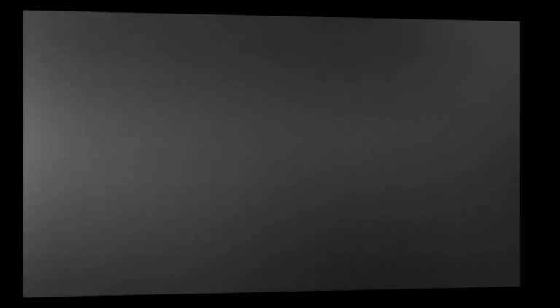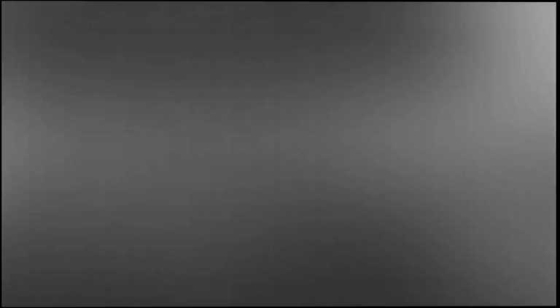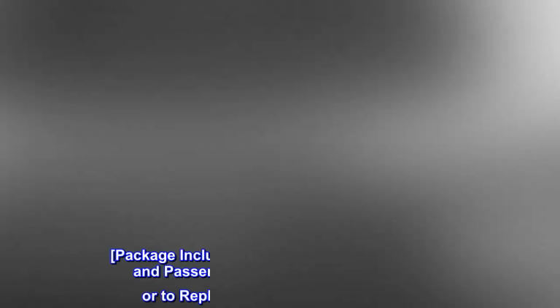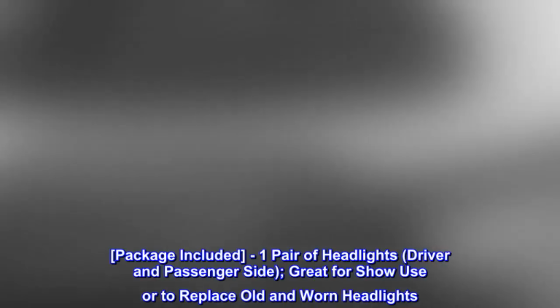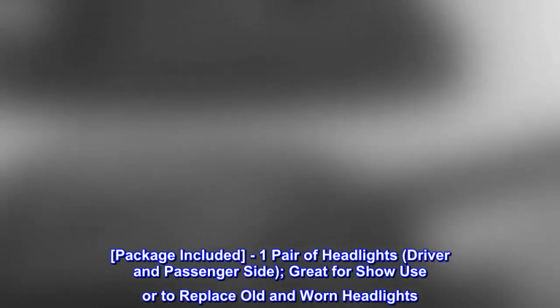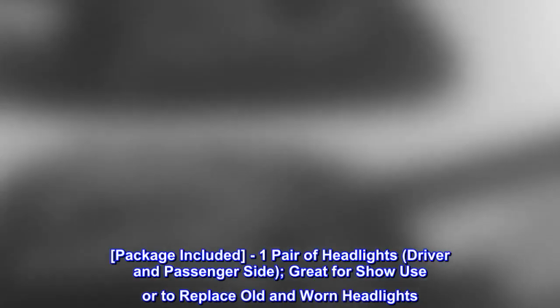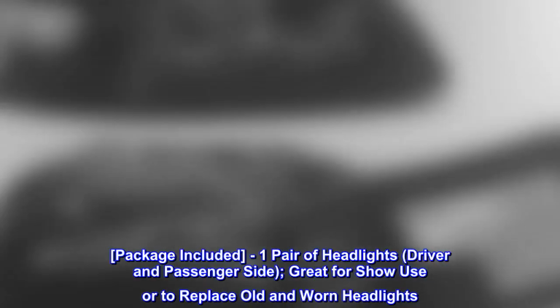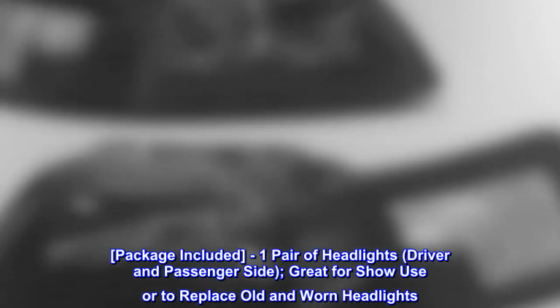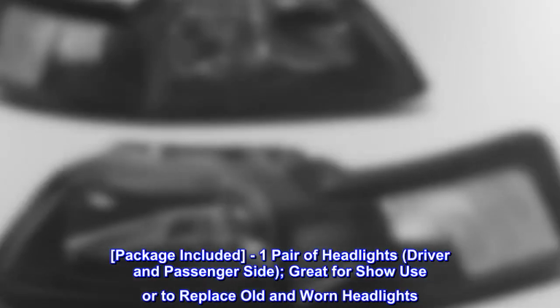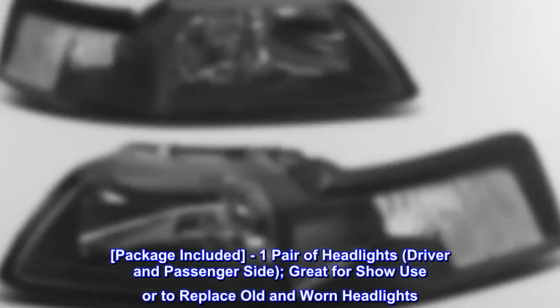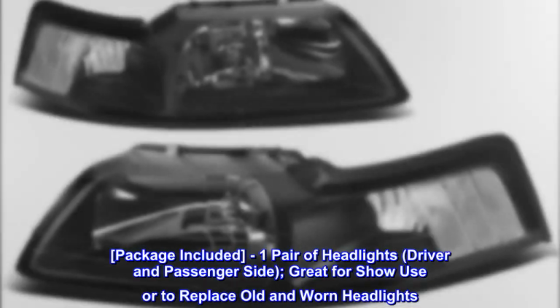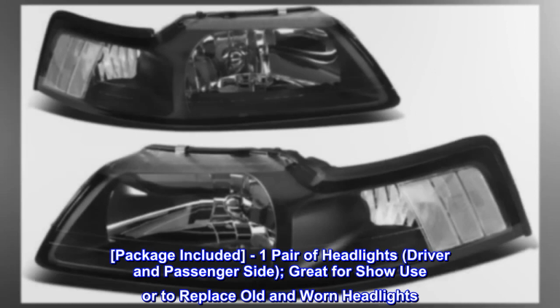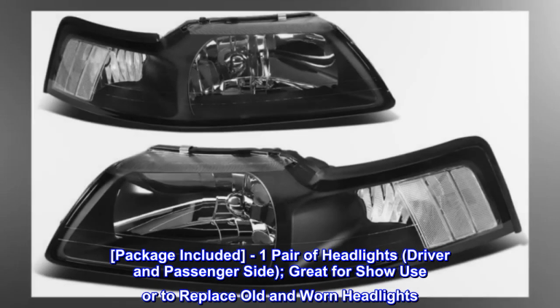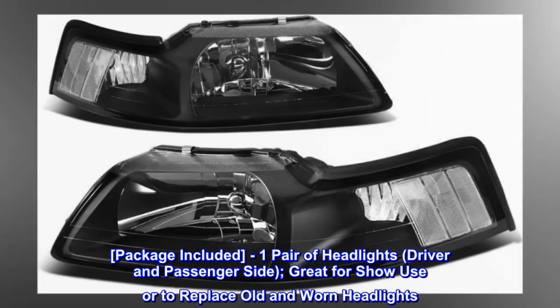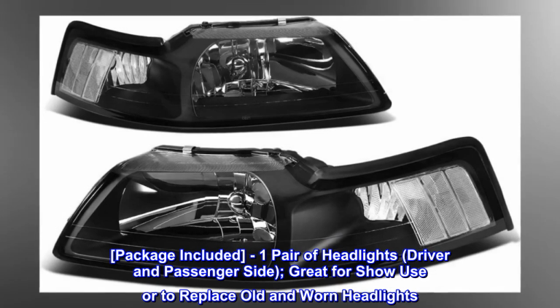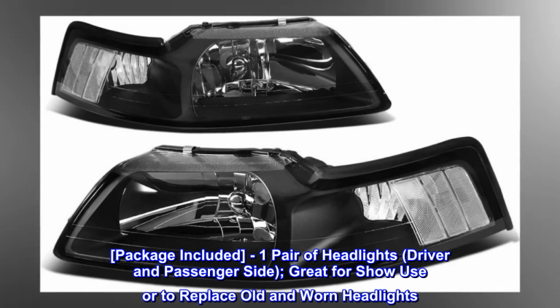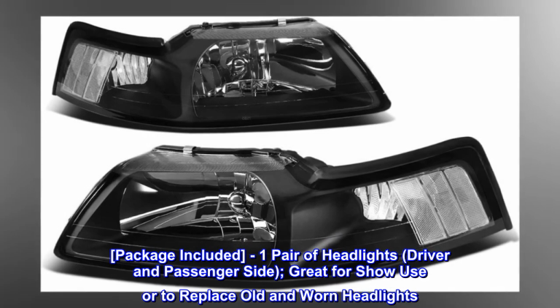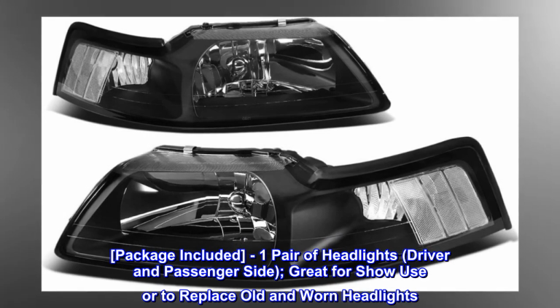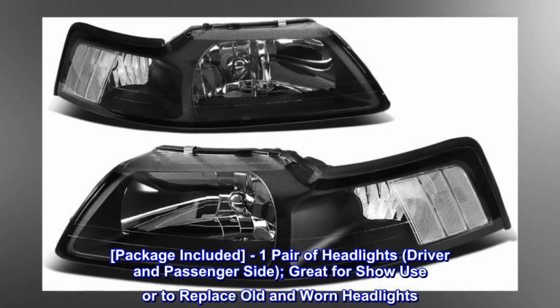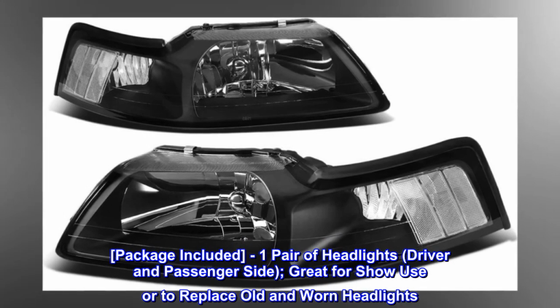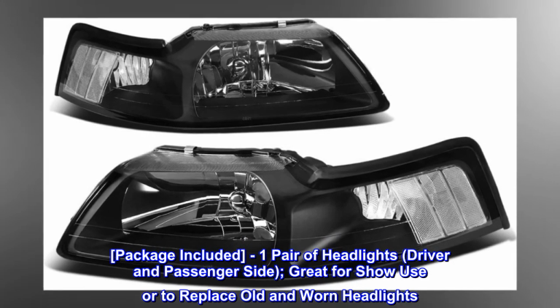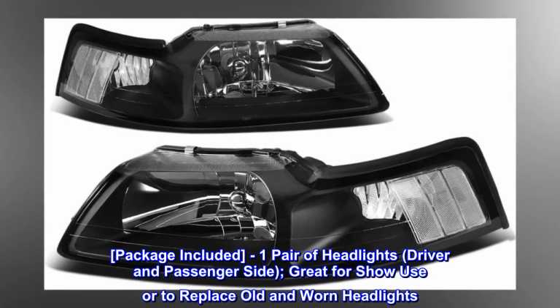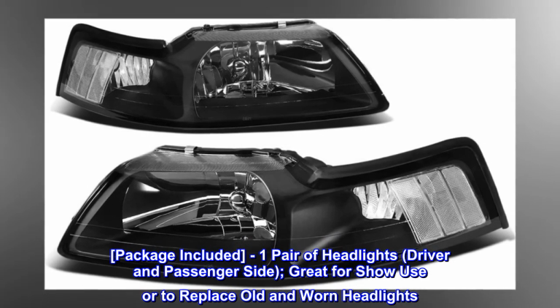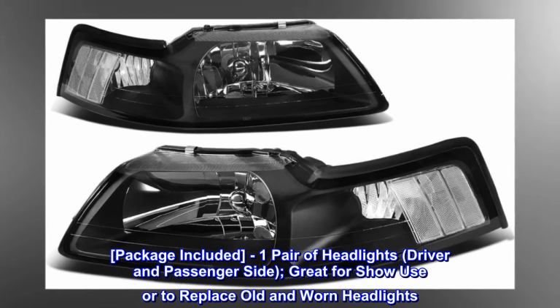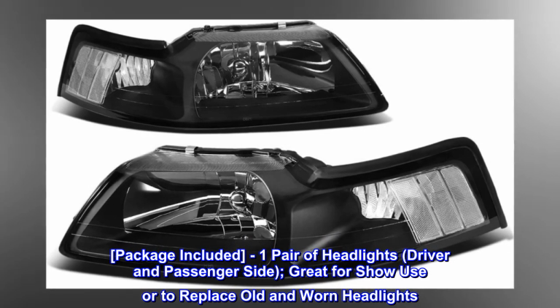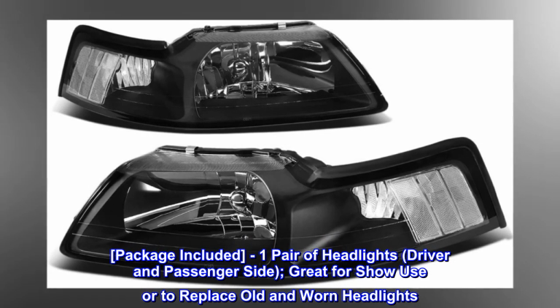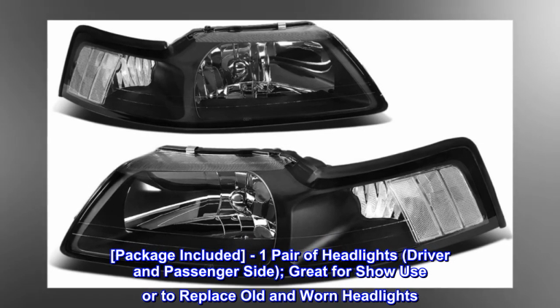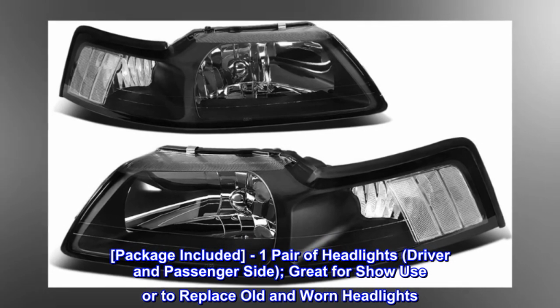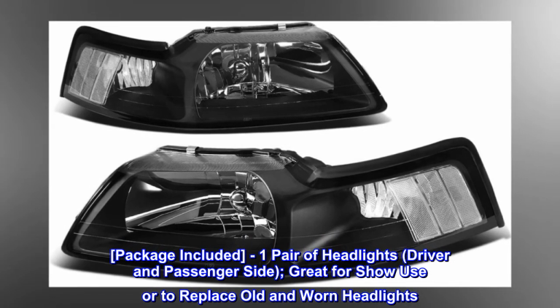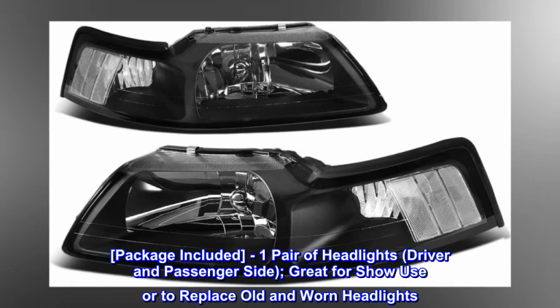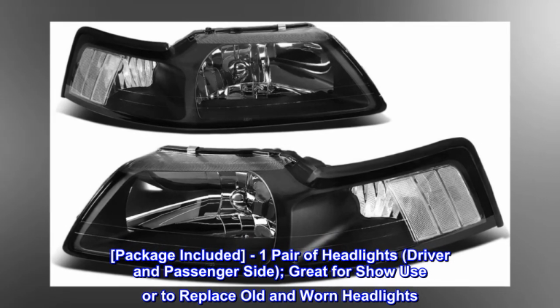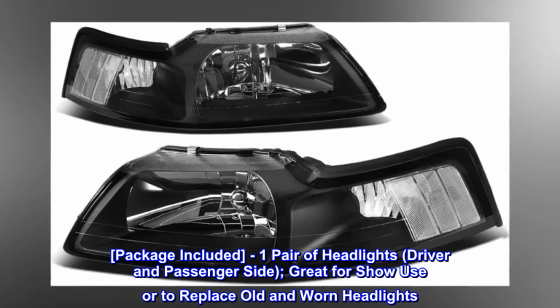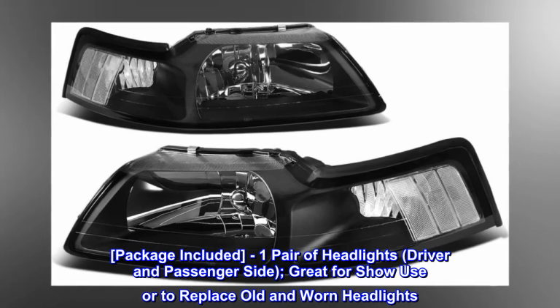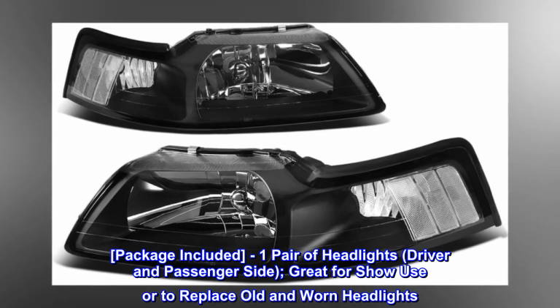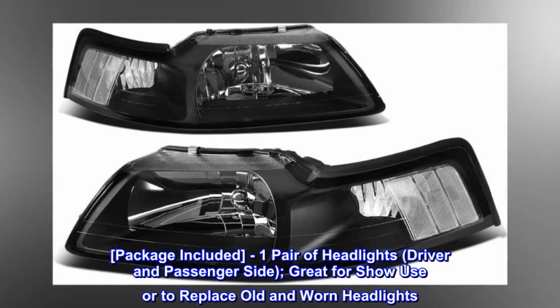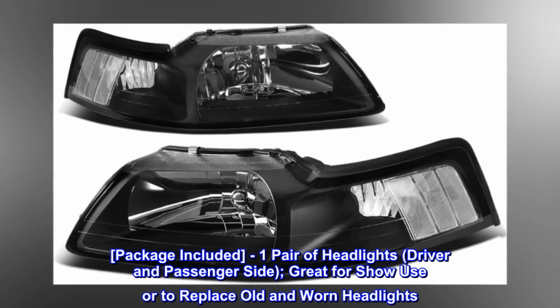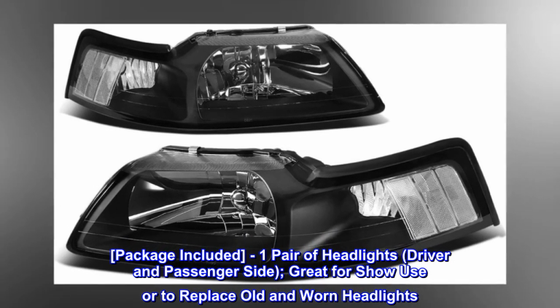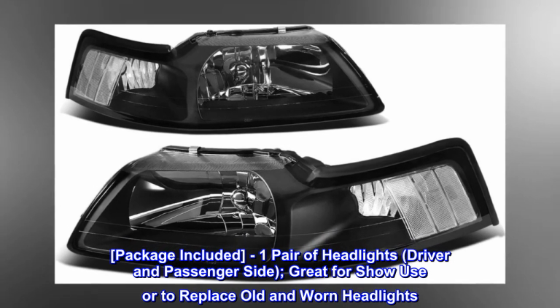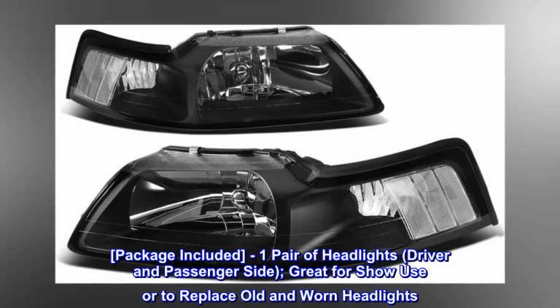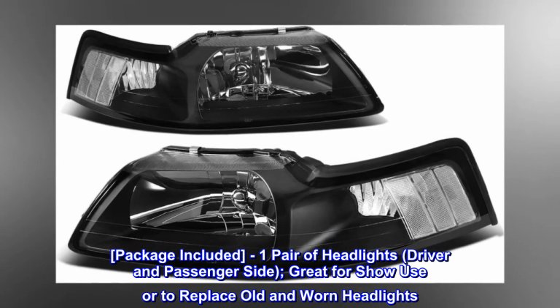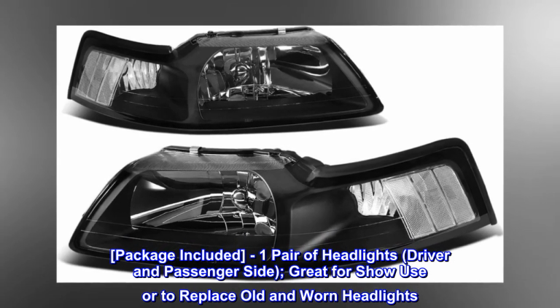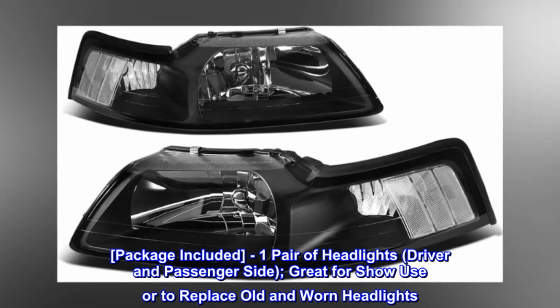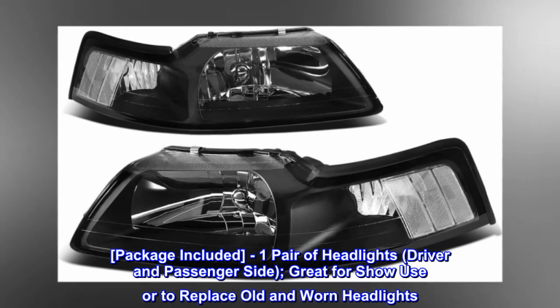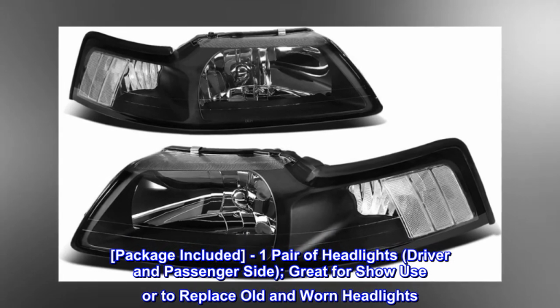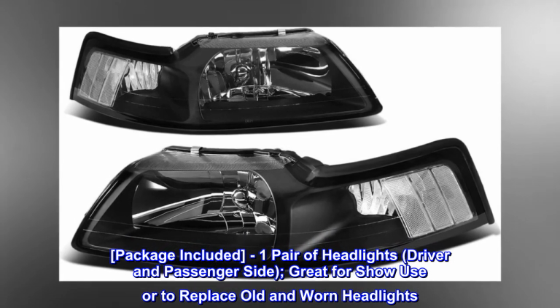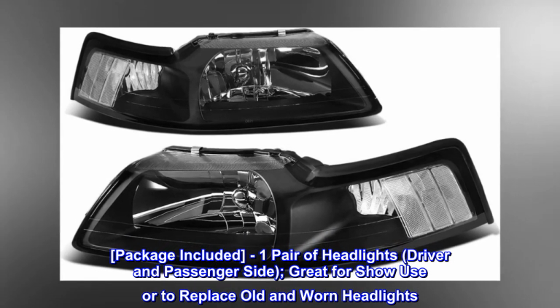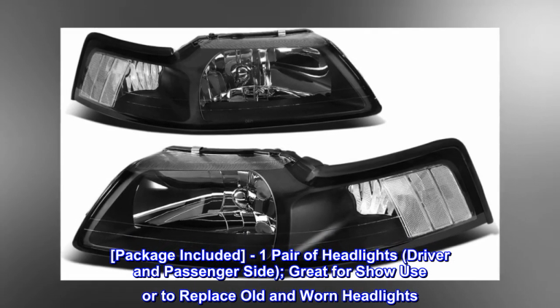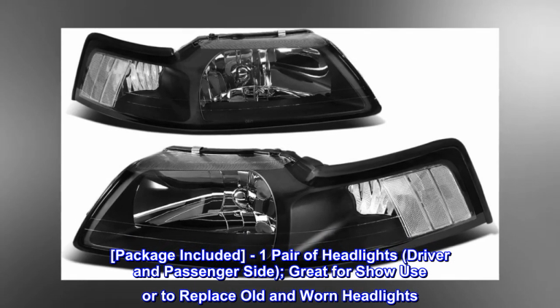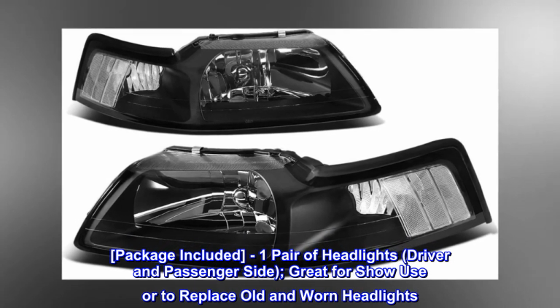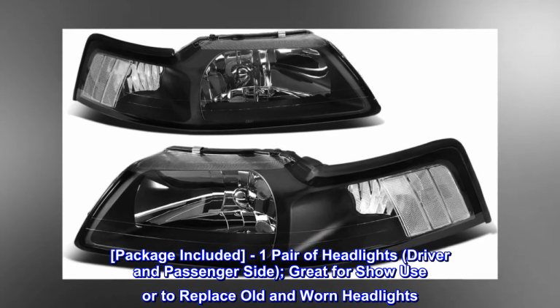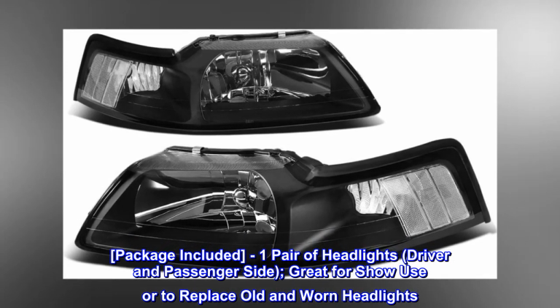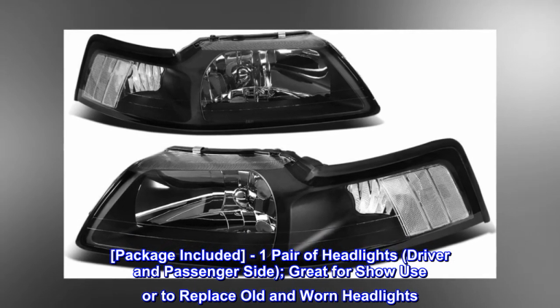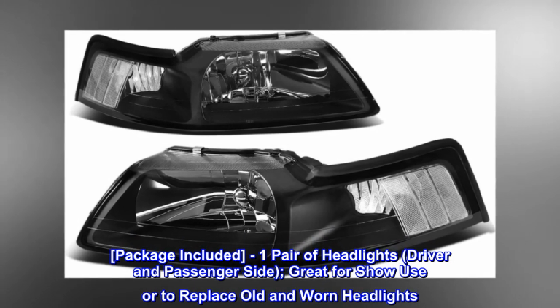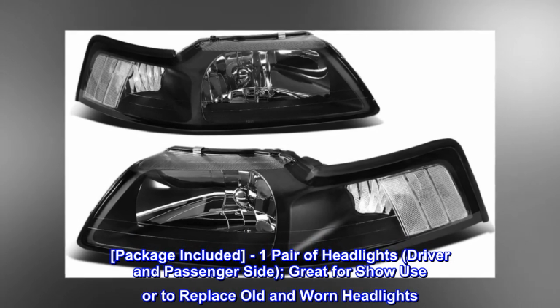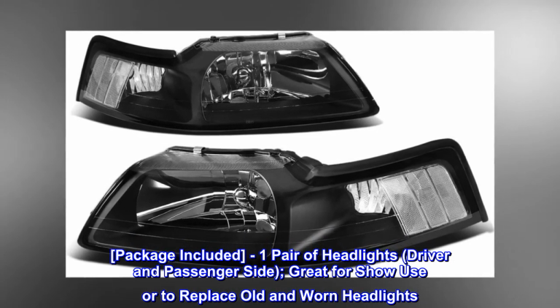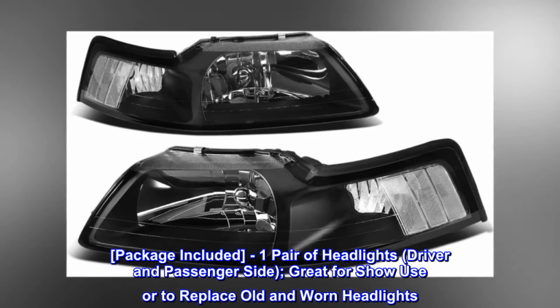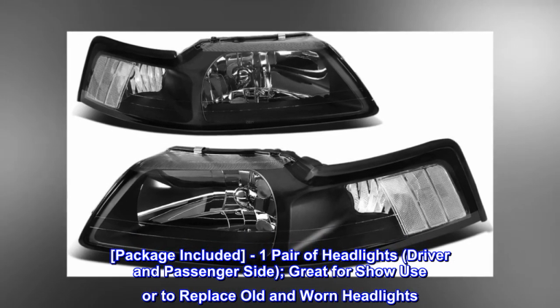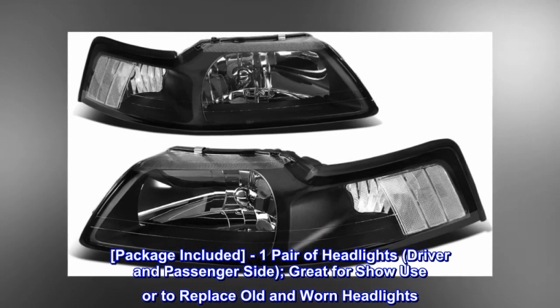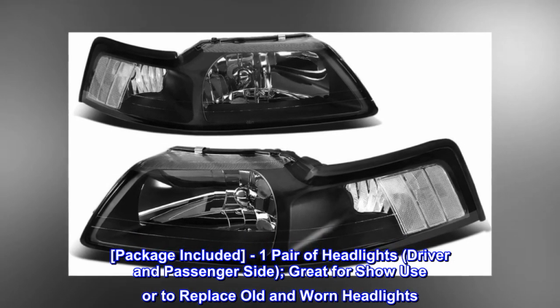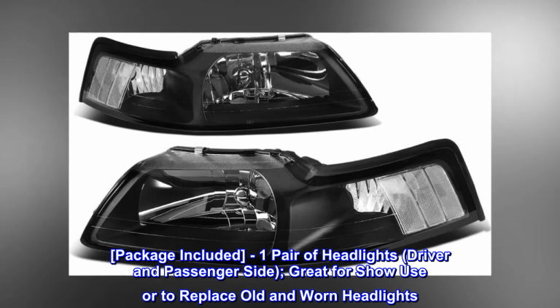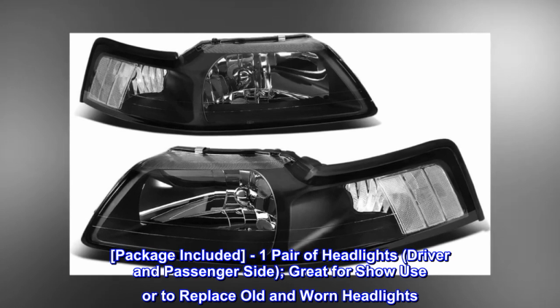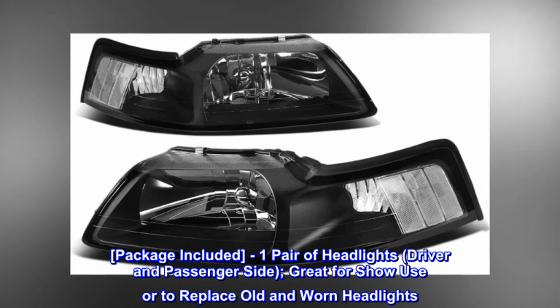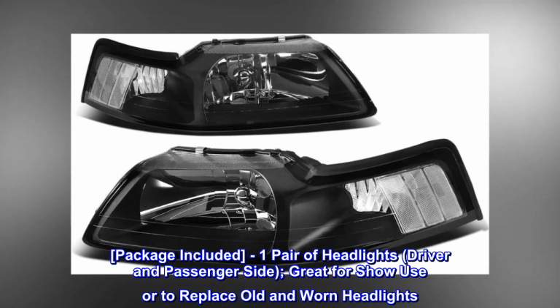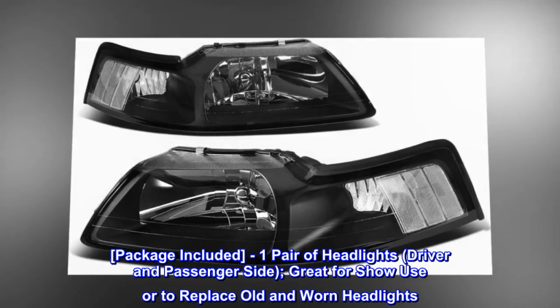Package included: one pair of headlights, driver and passenger side. Great for show use or to replace old and worn headlights.